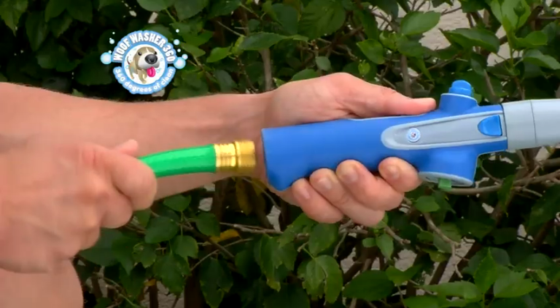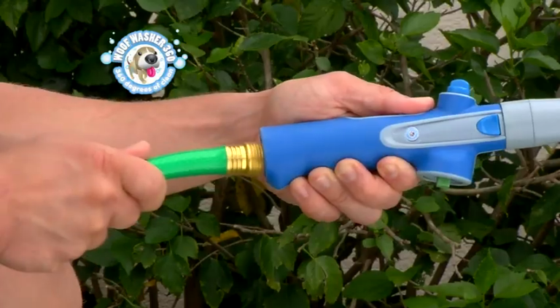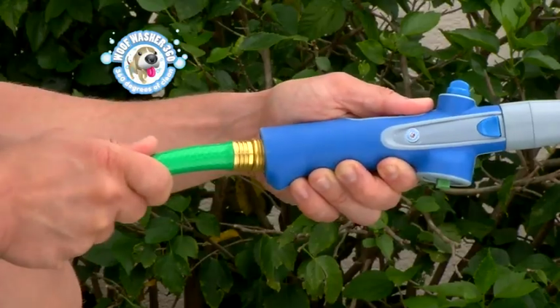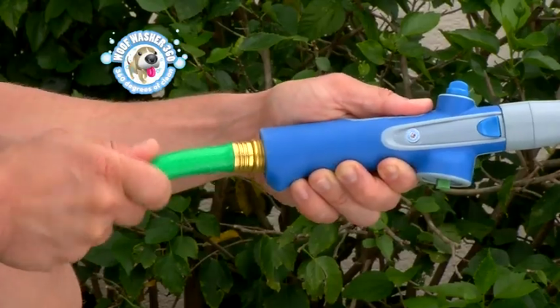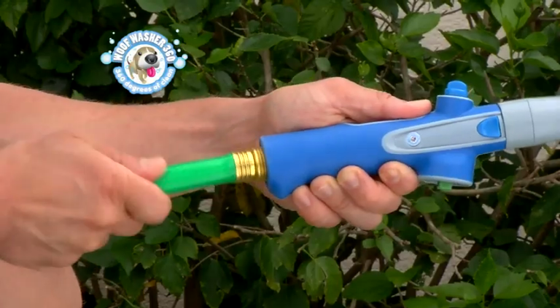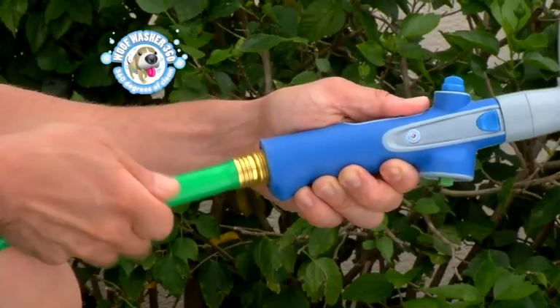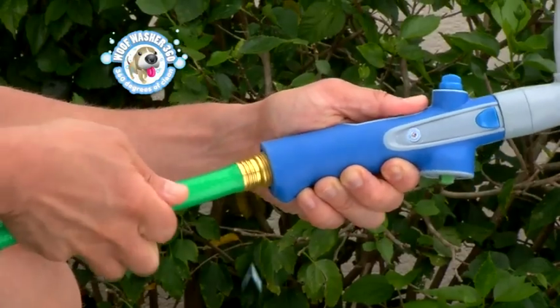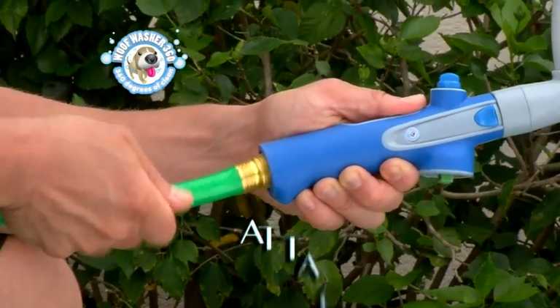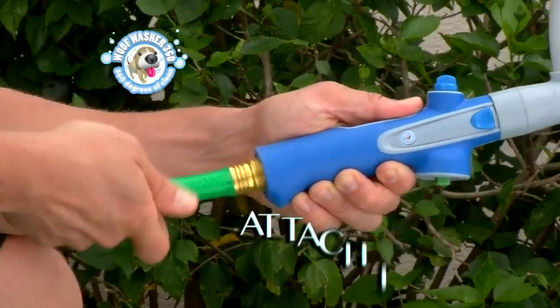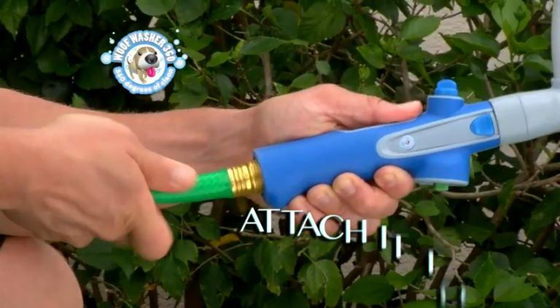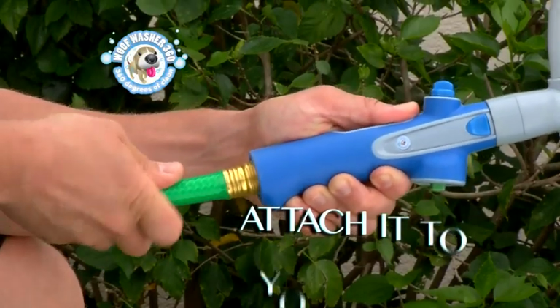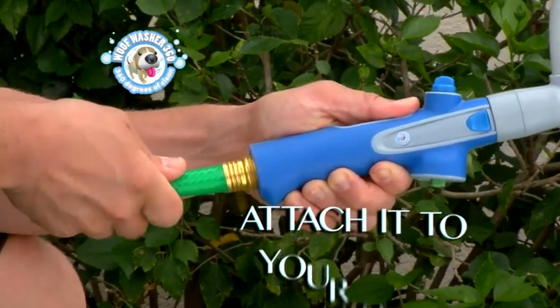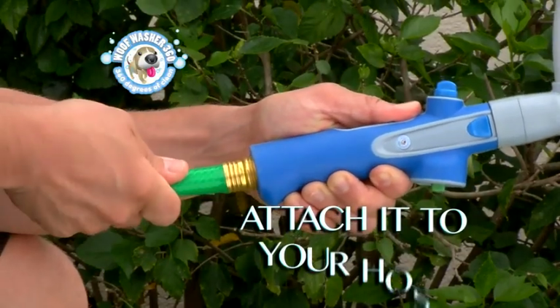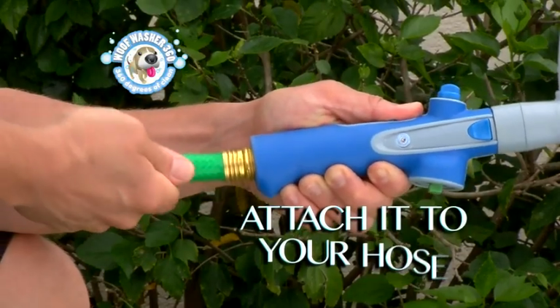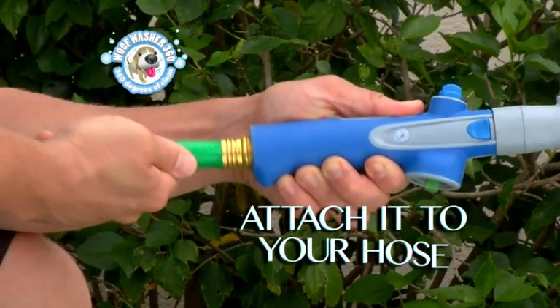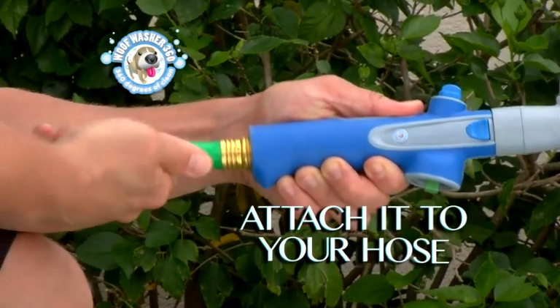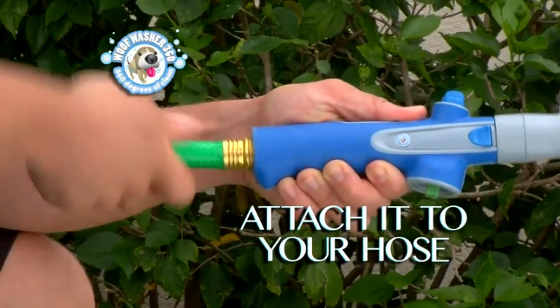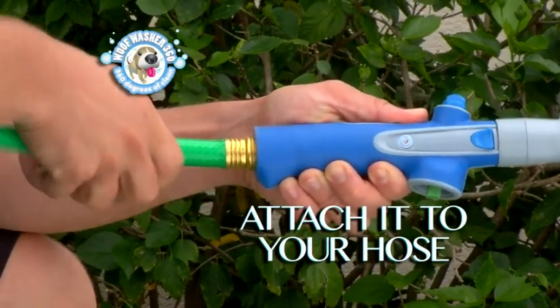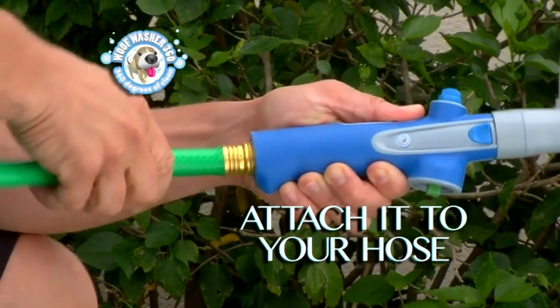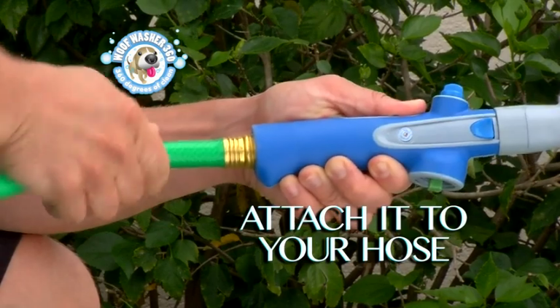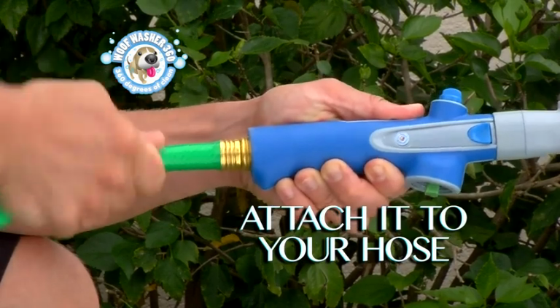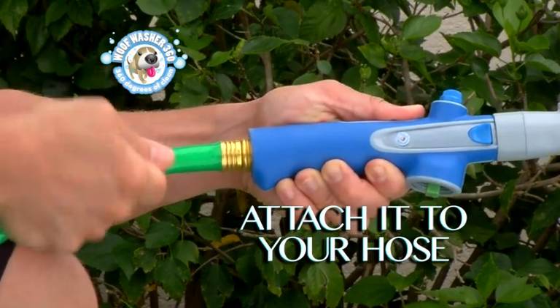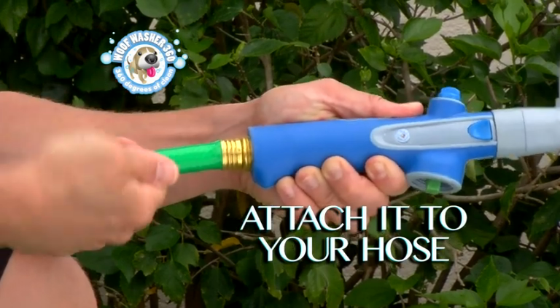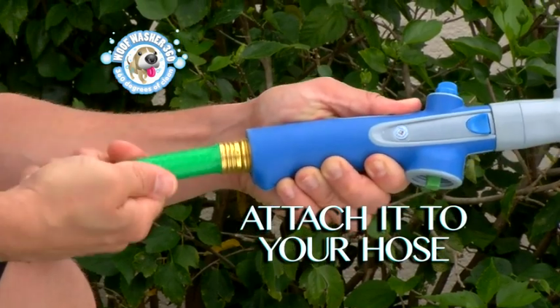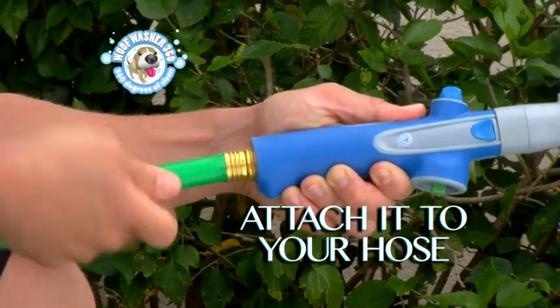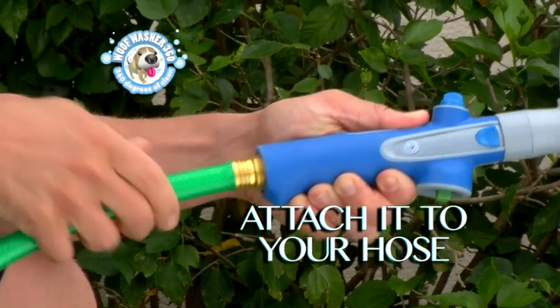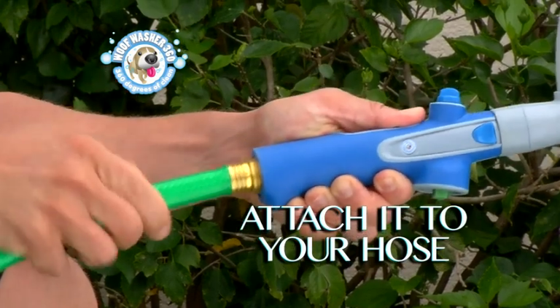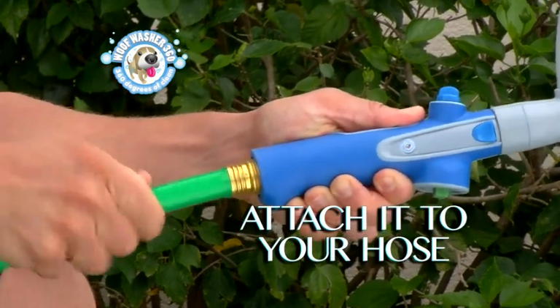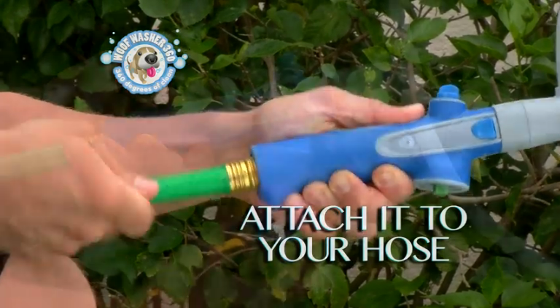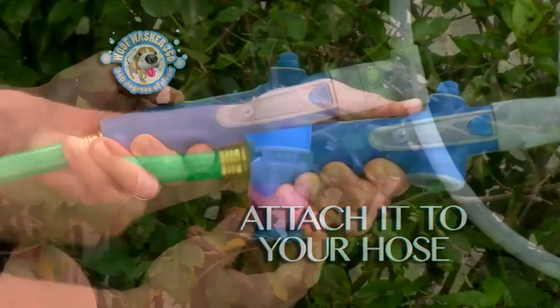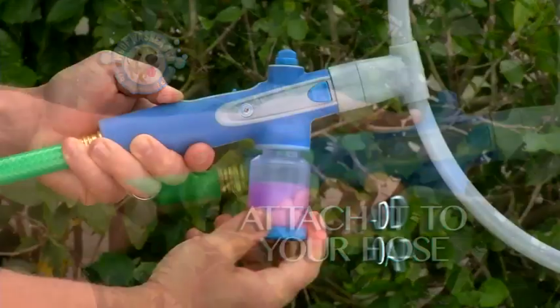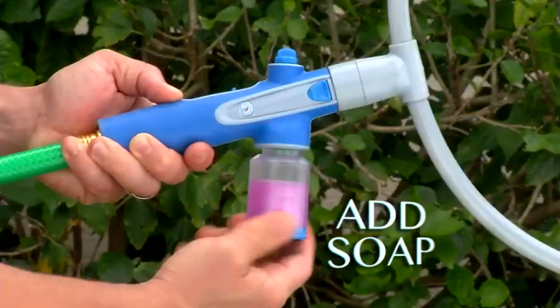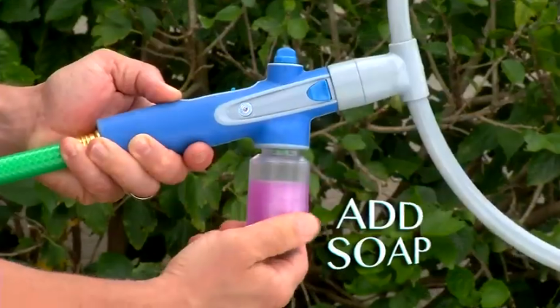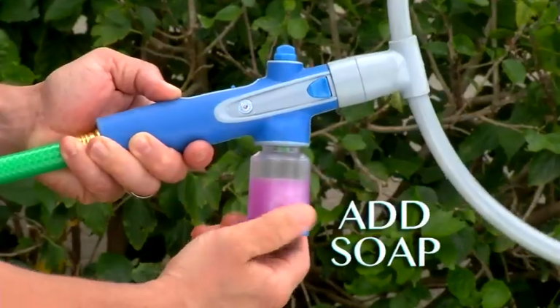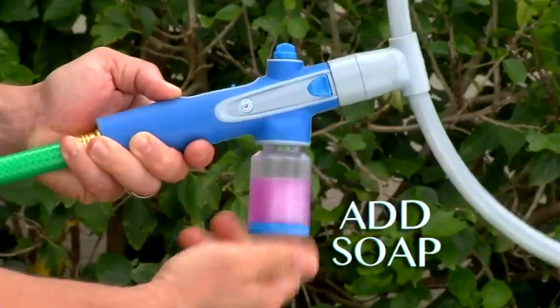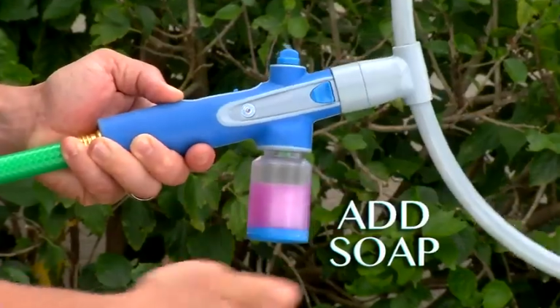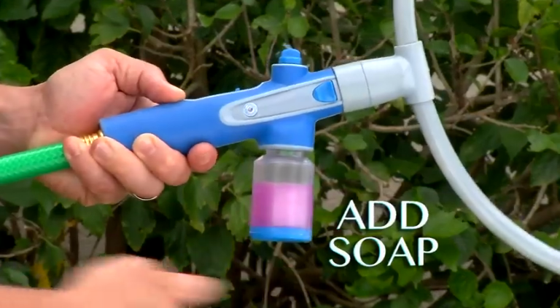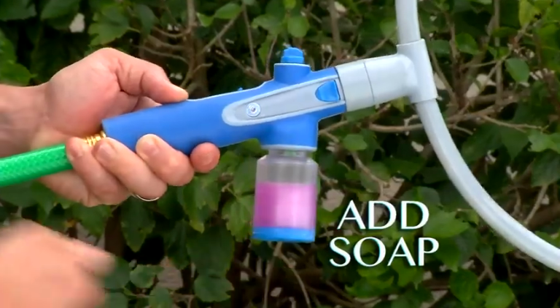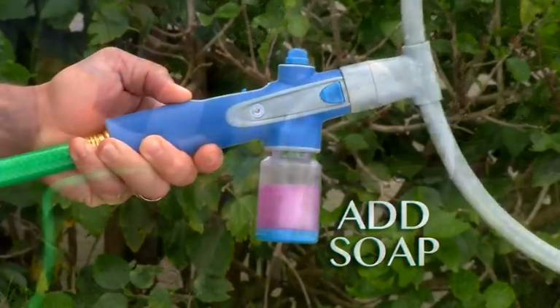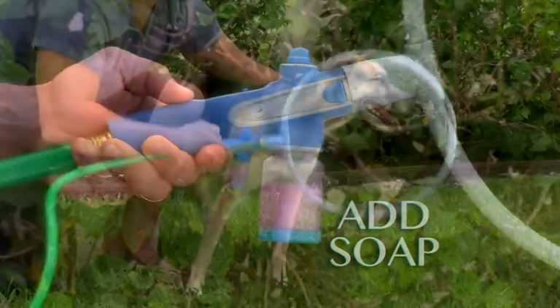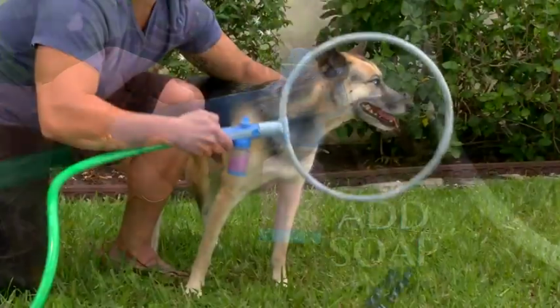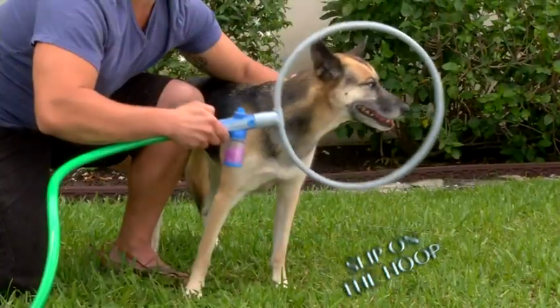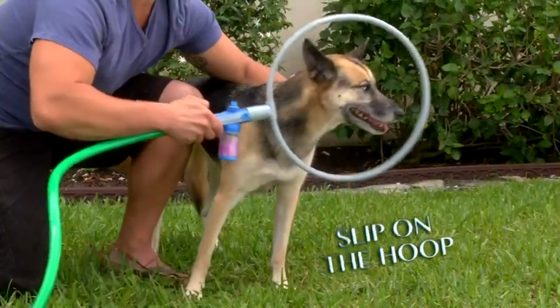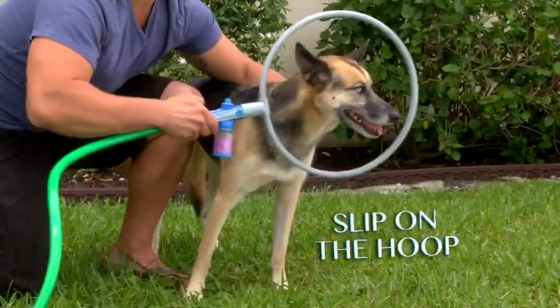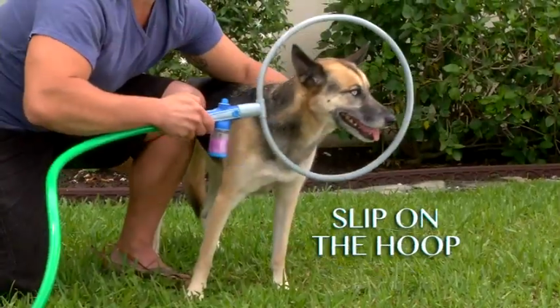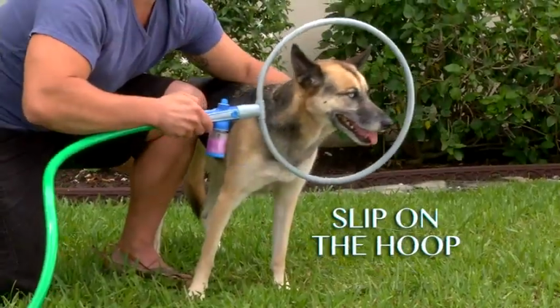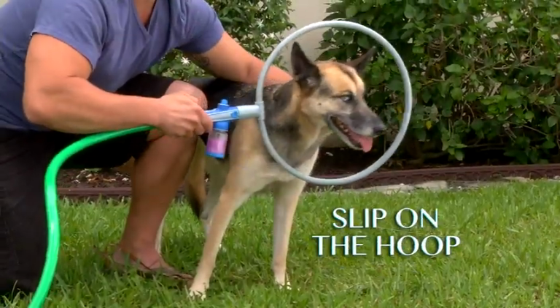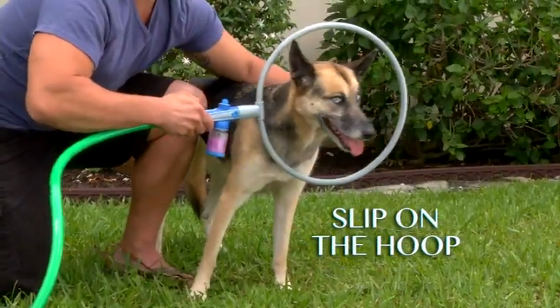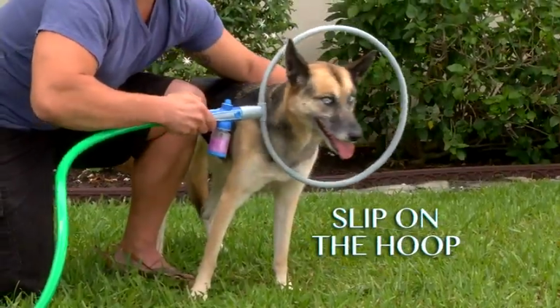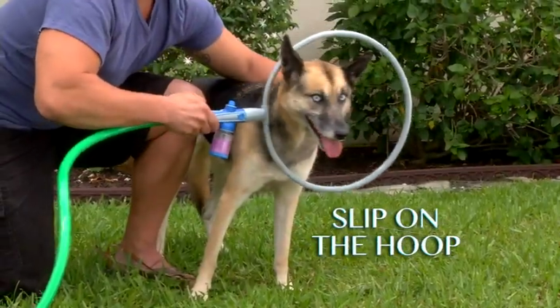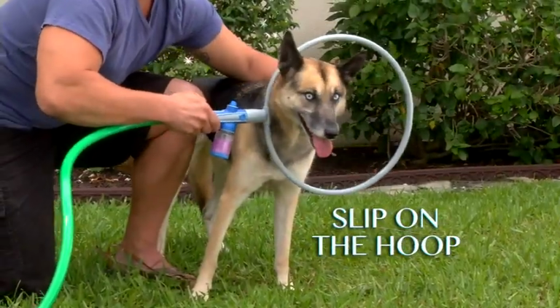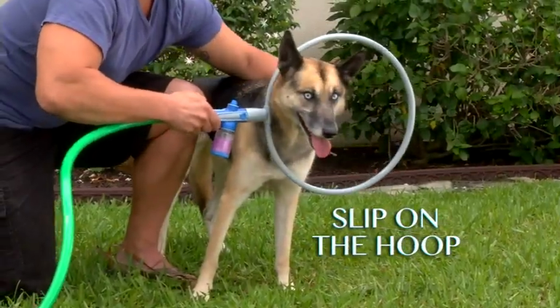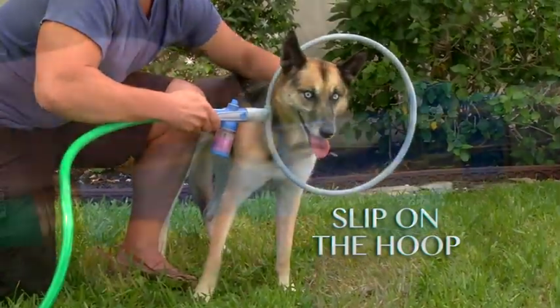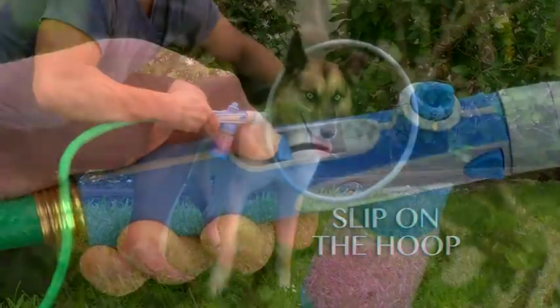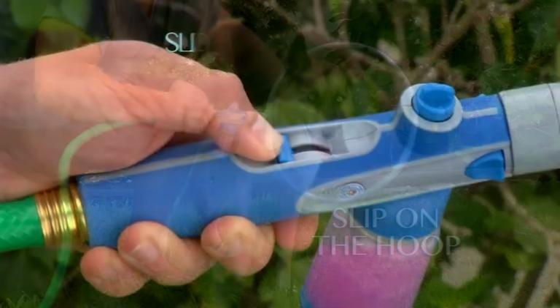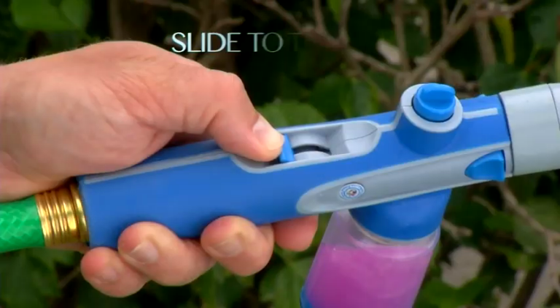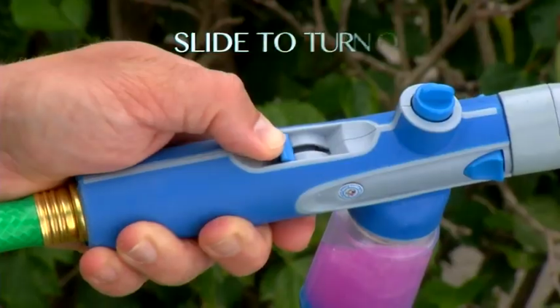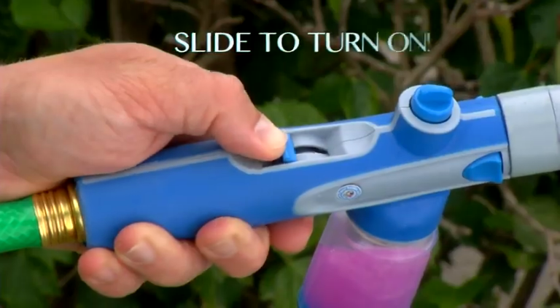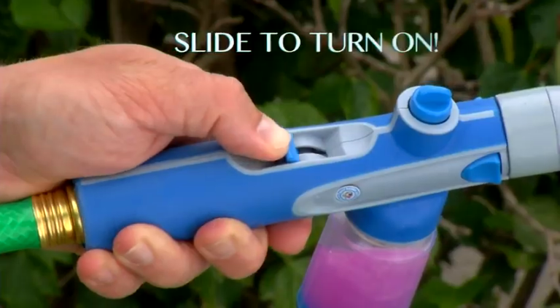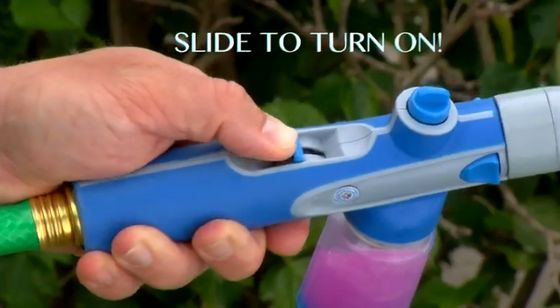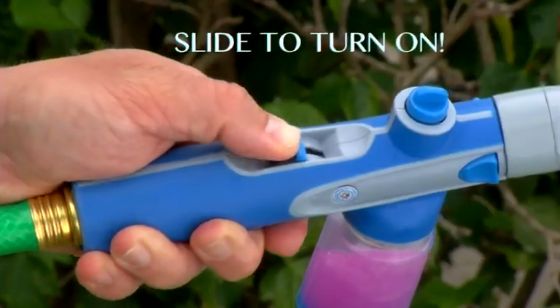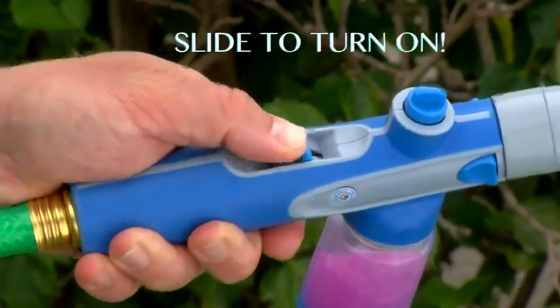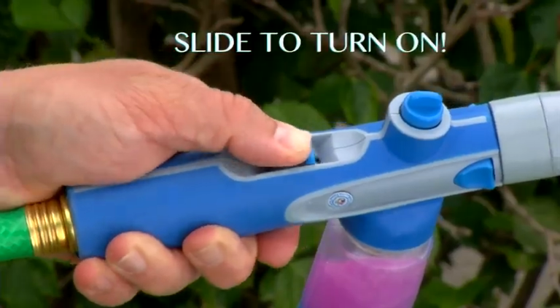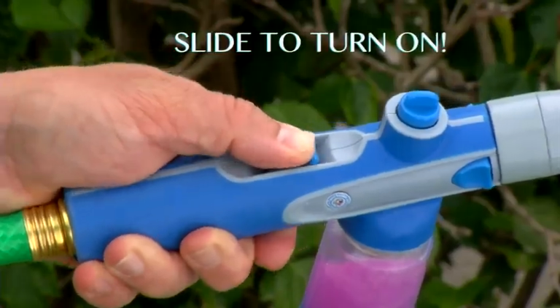Watch. Just connect Woofwasher 360 to your hose. Add soap. Slip the hoop on your dog and slide to turn on.